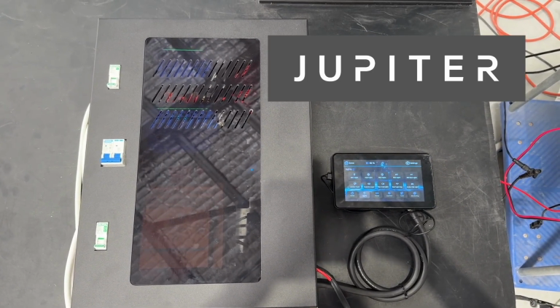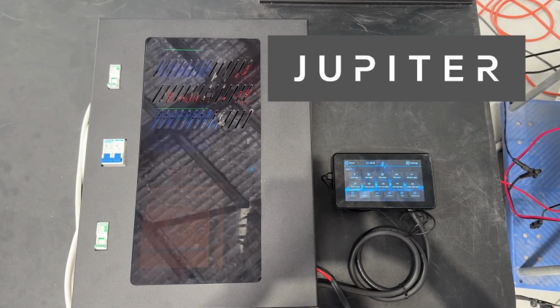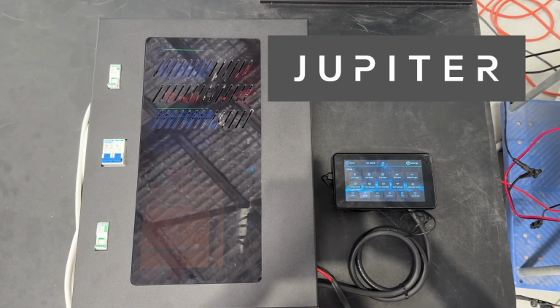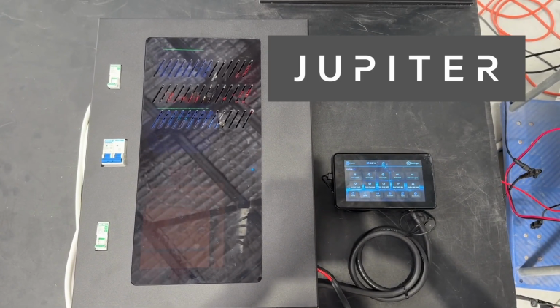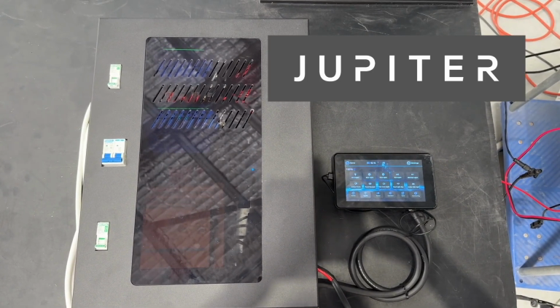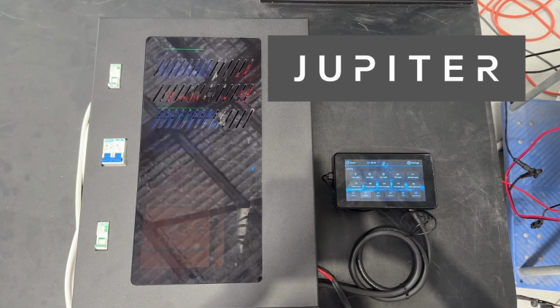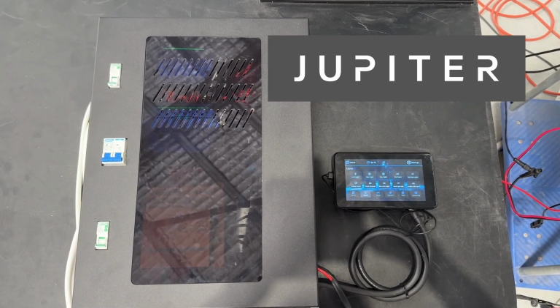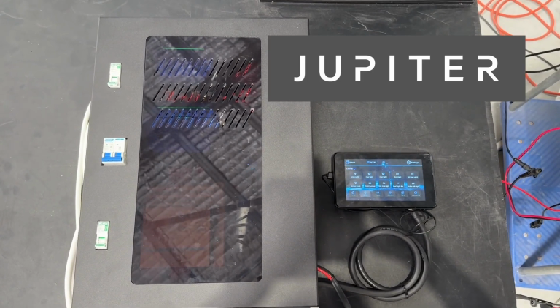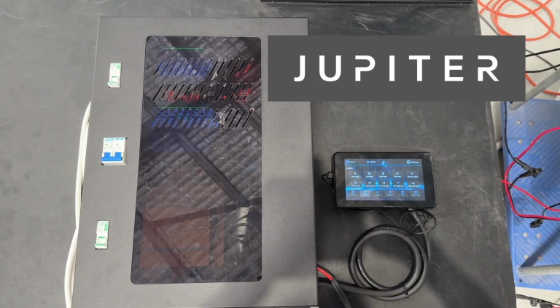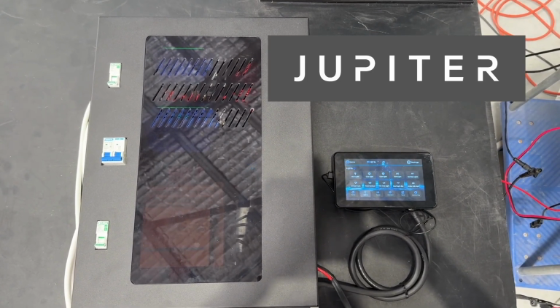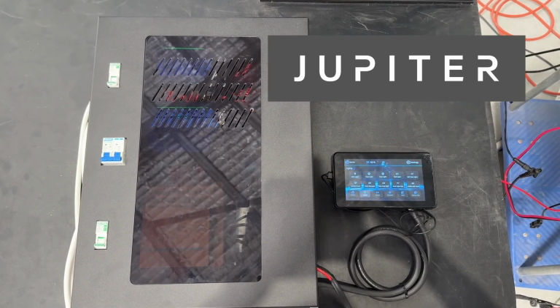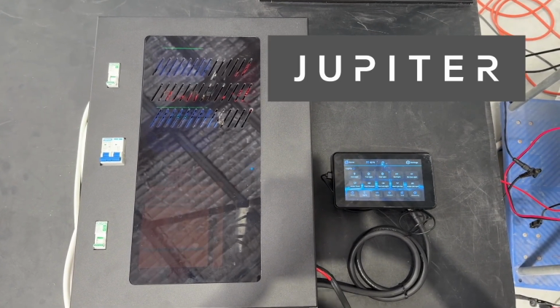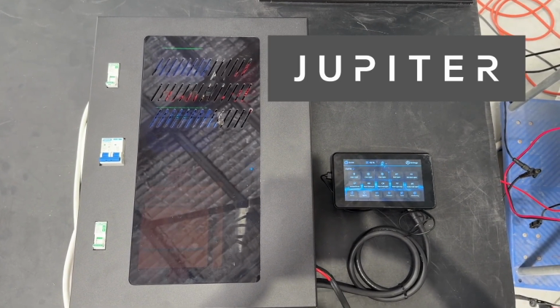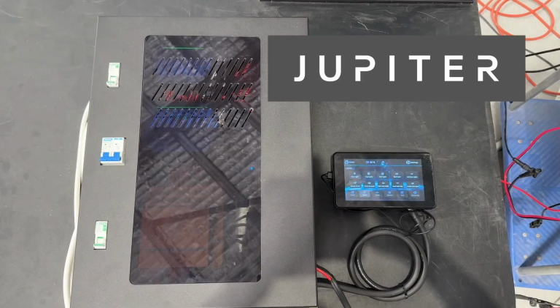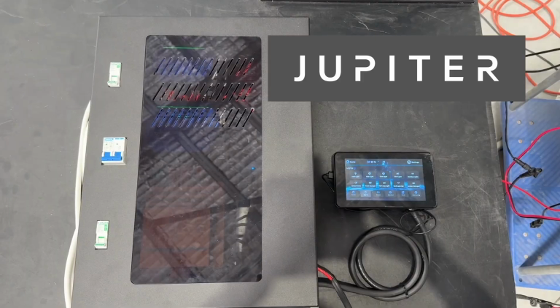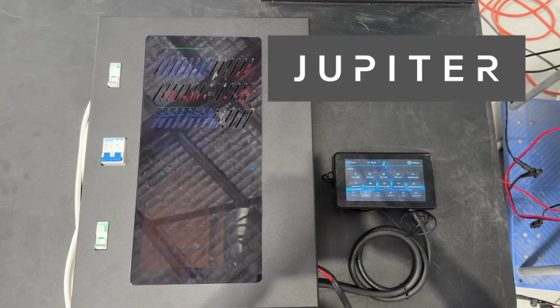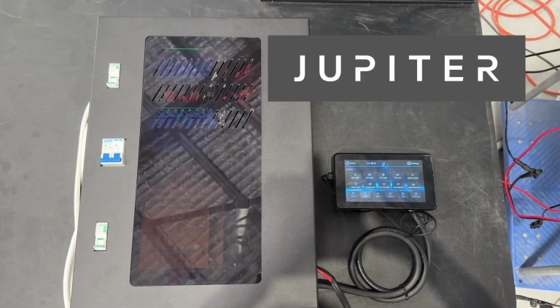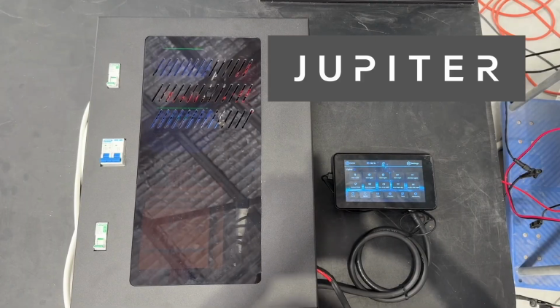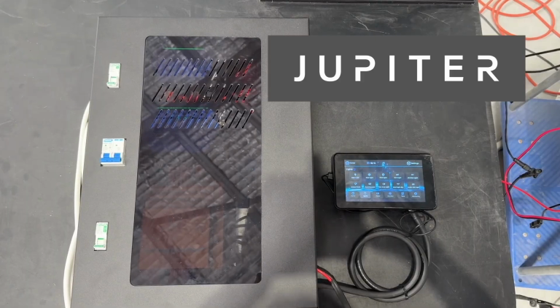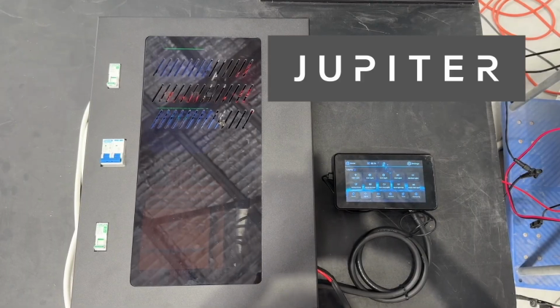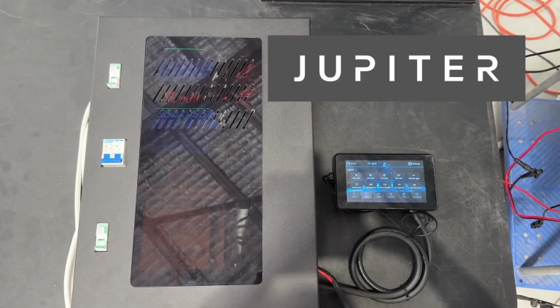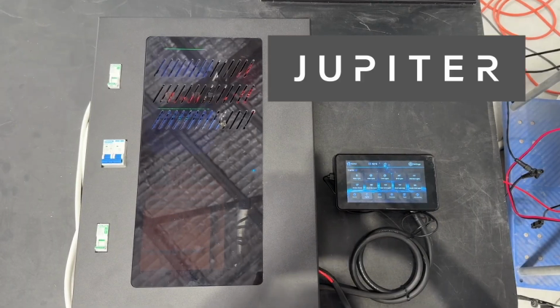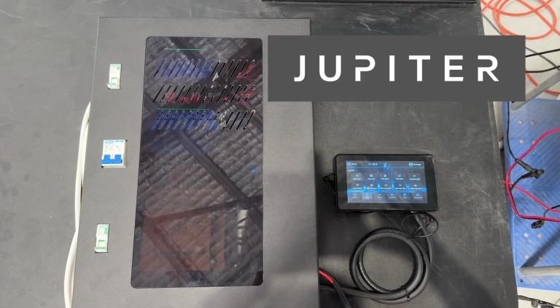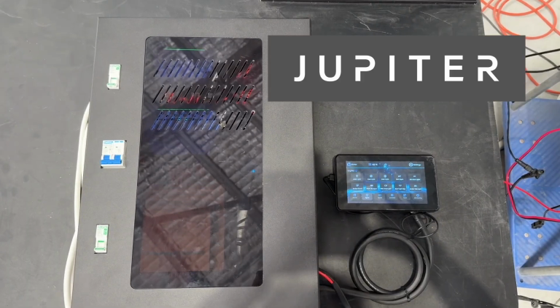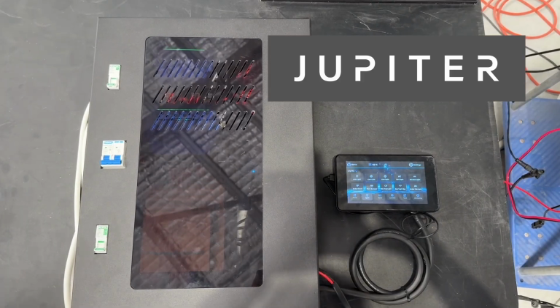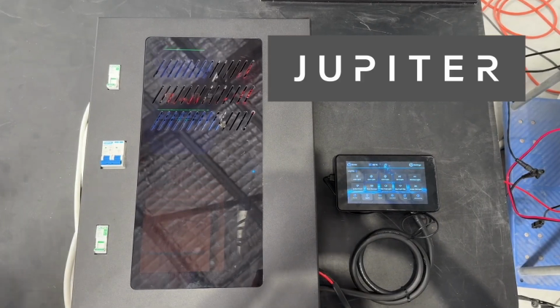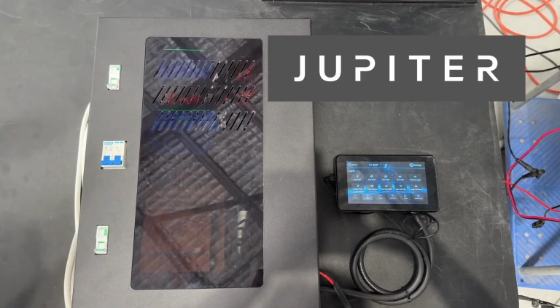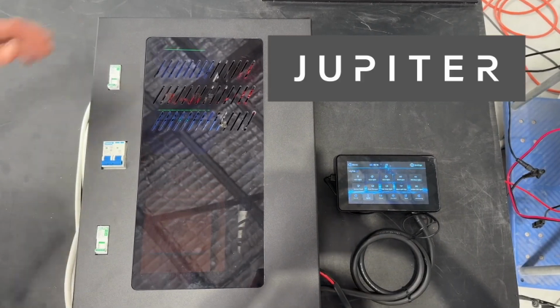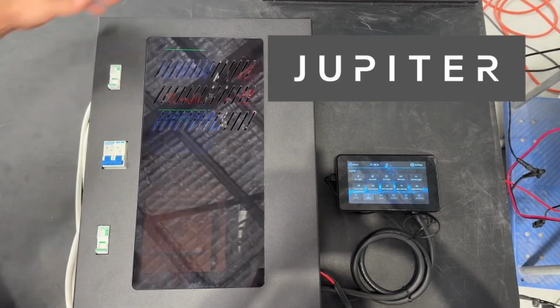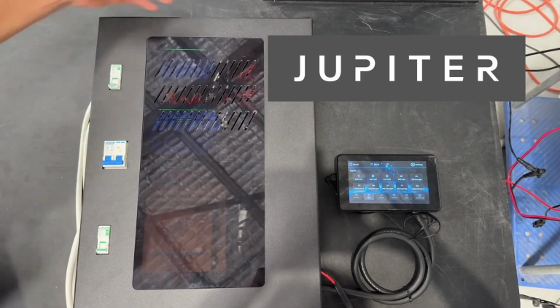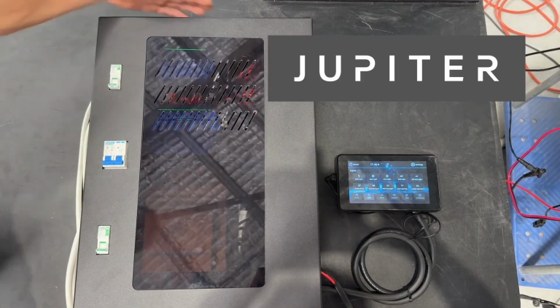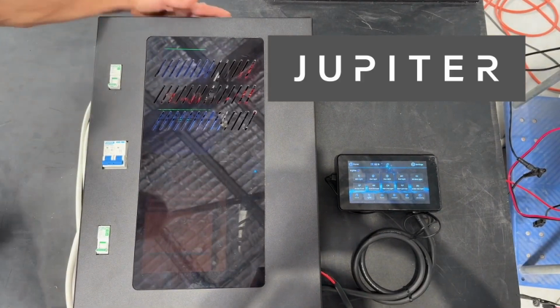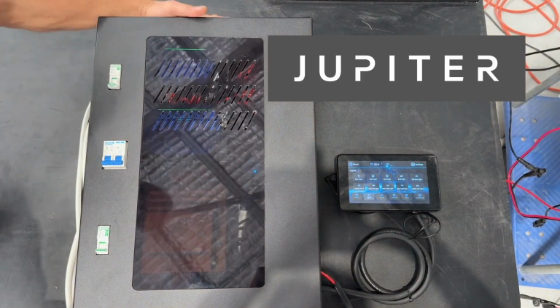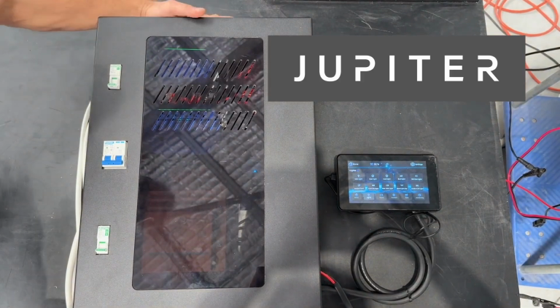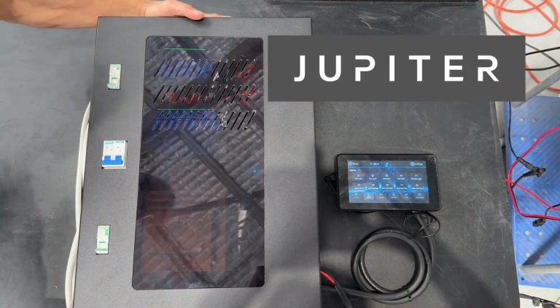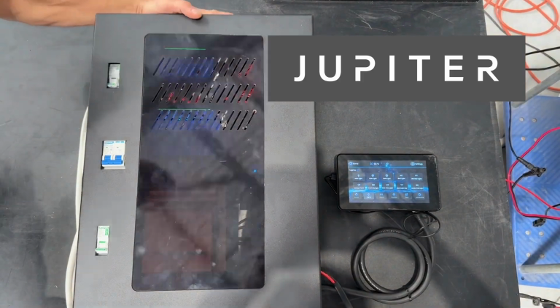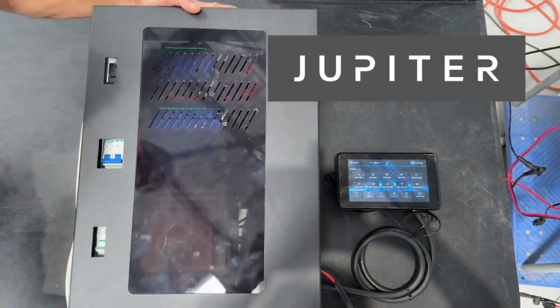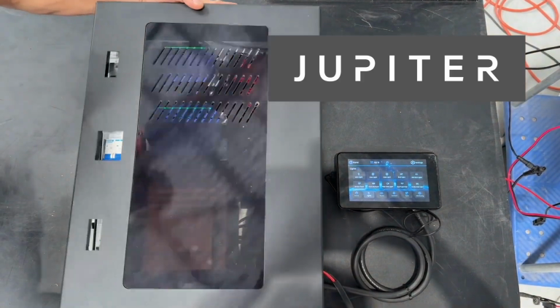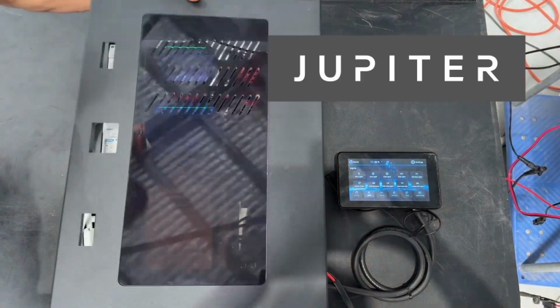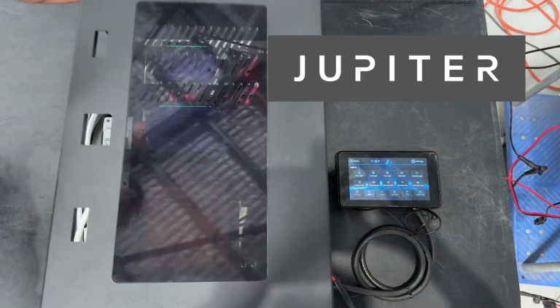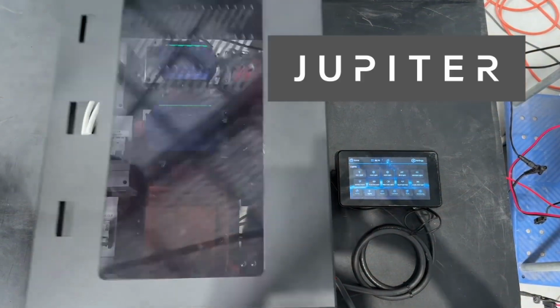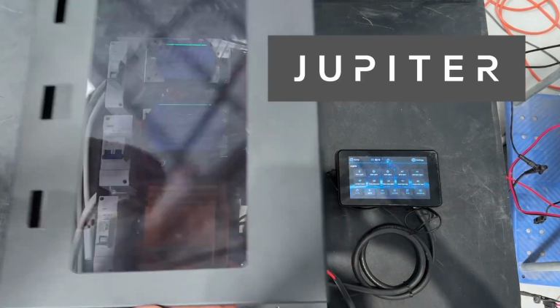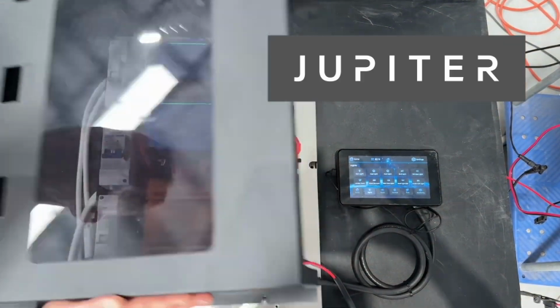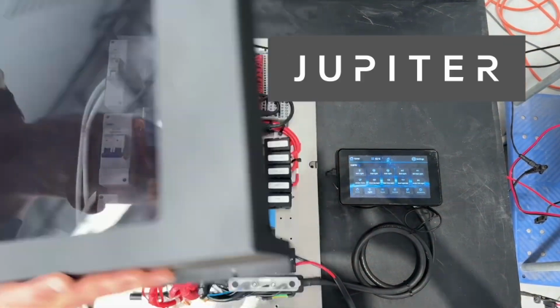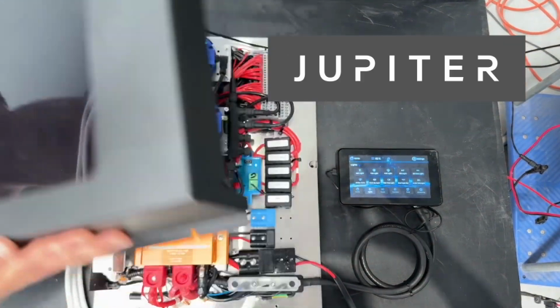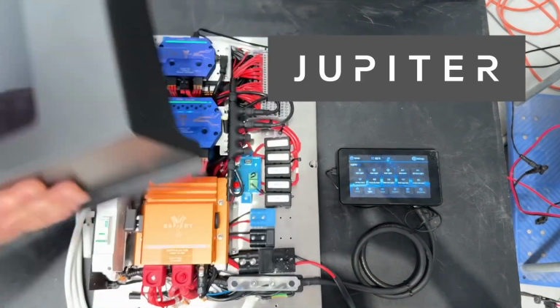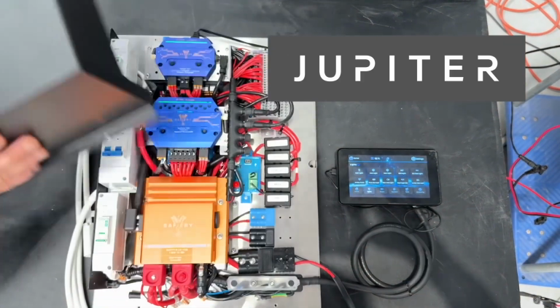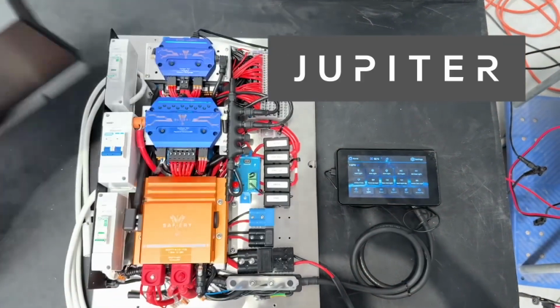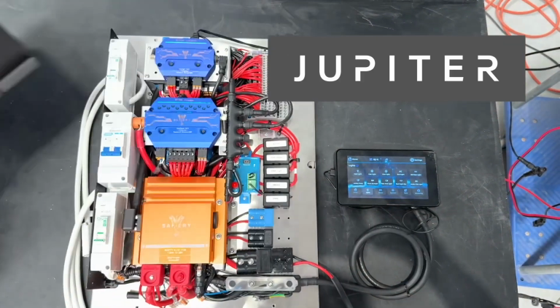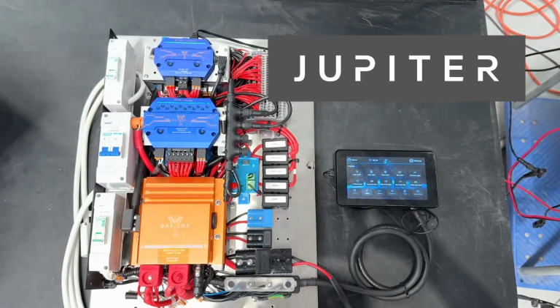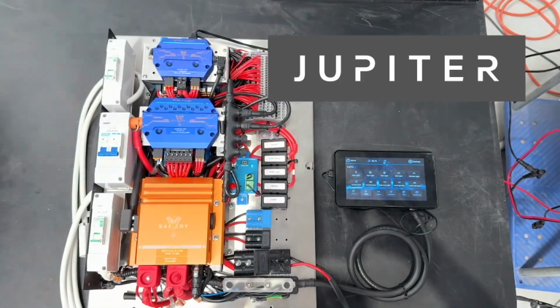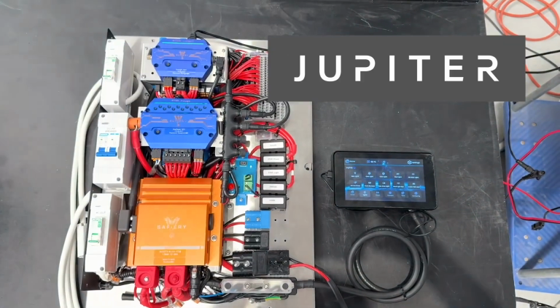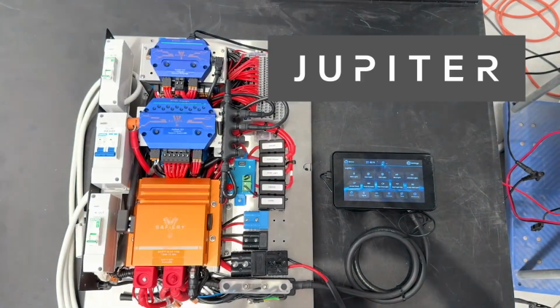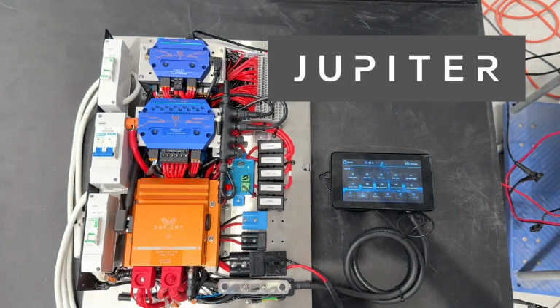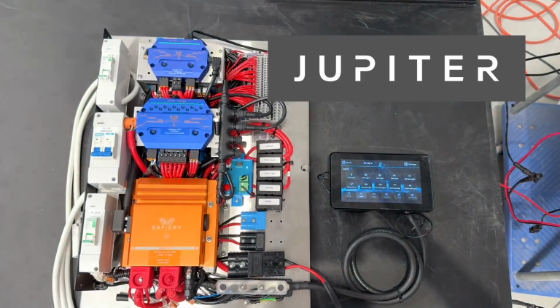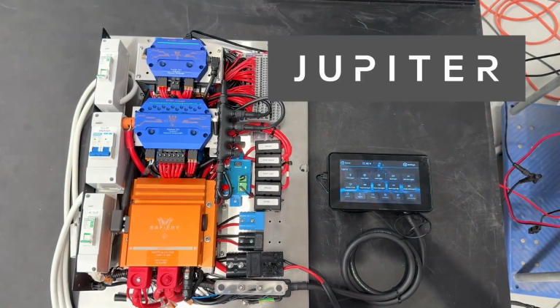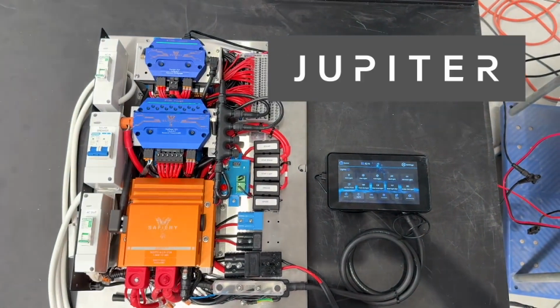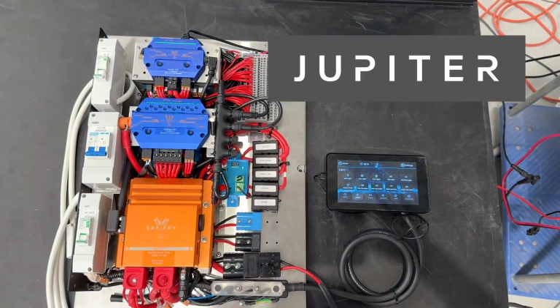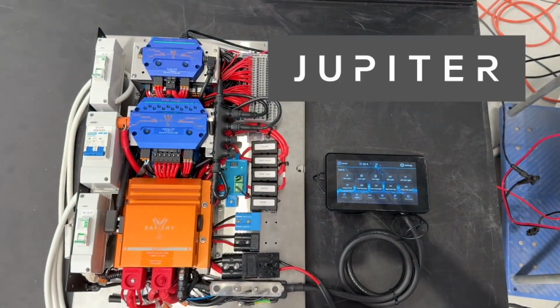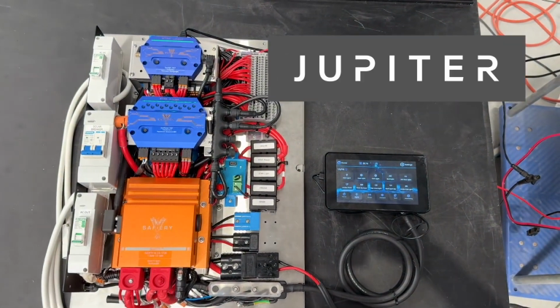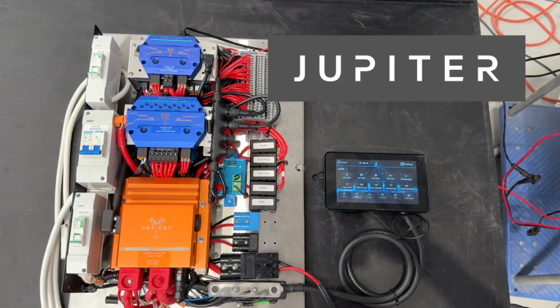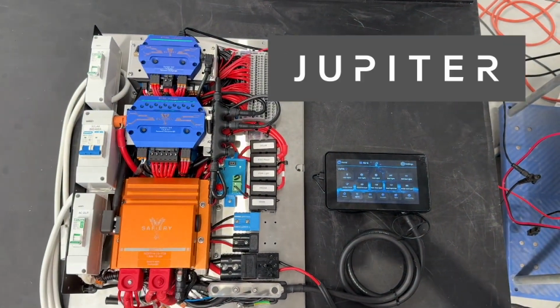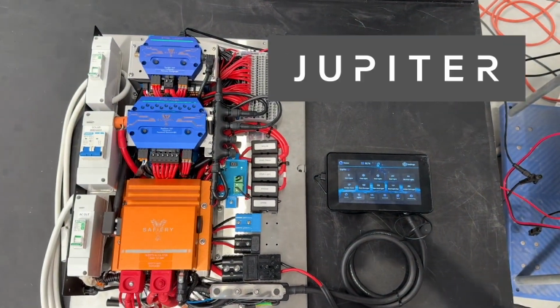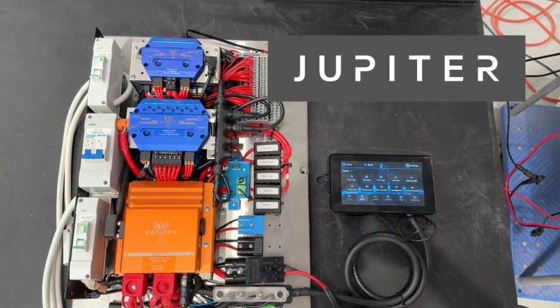Let's take the cover off and have a look underneath. Wow, look at that.